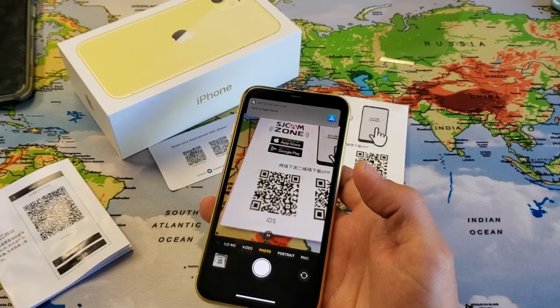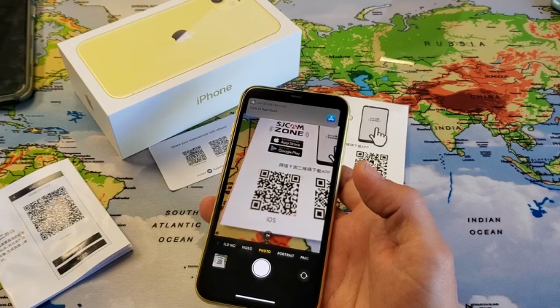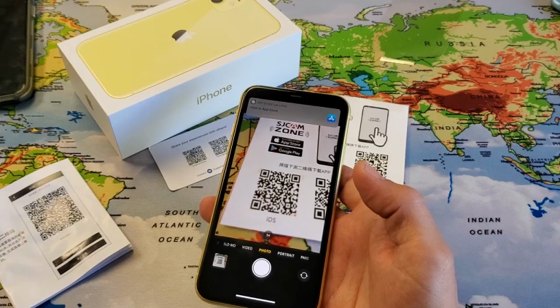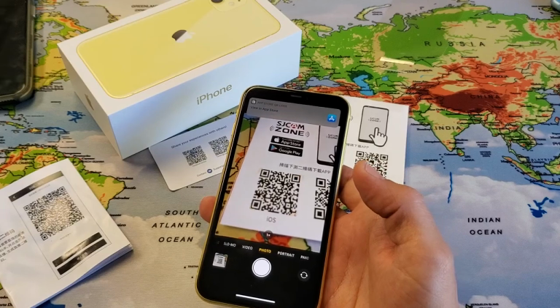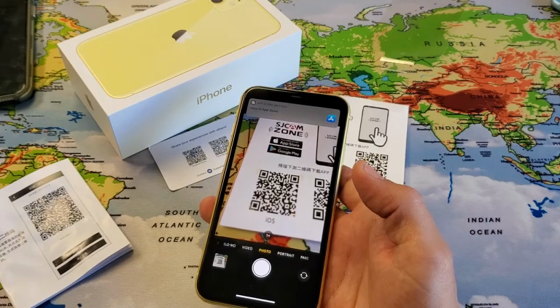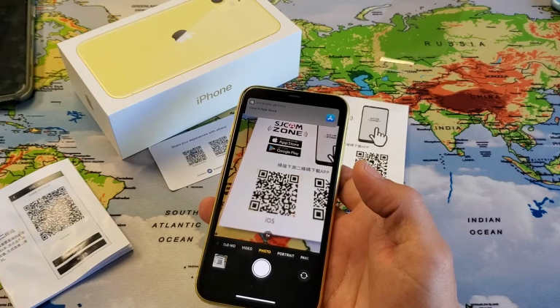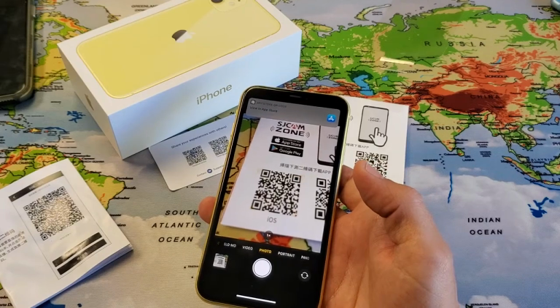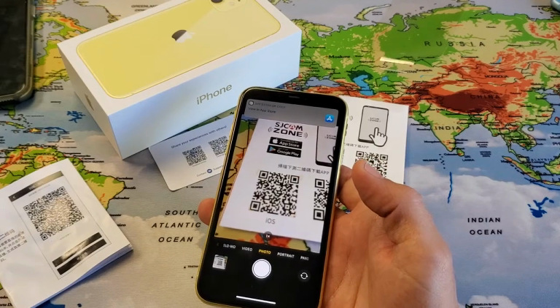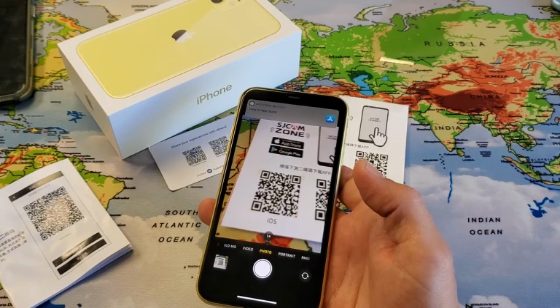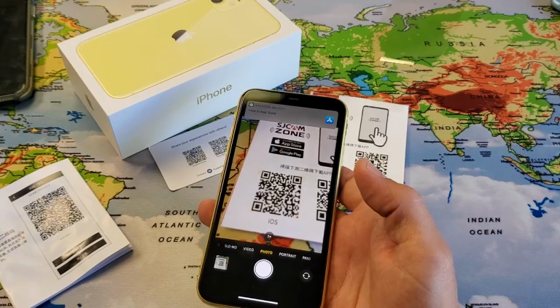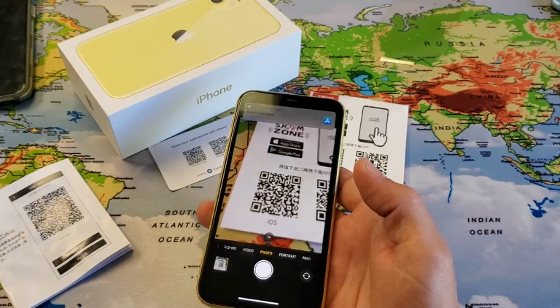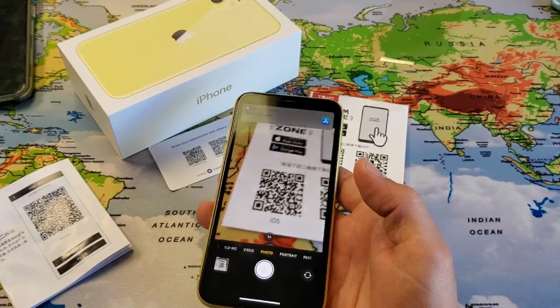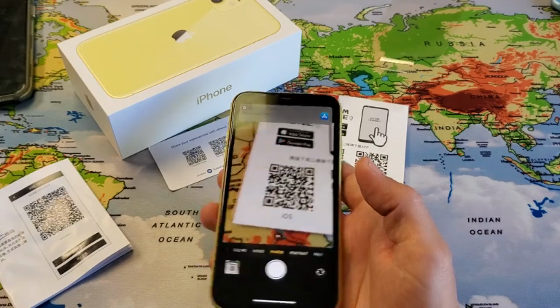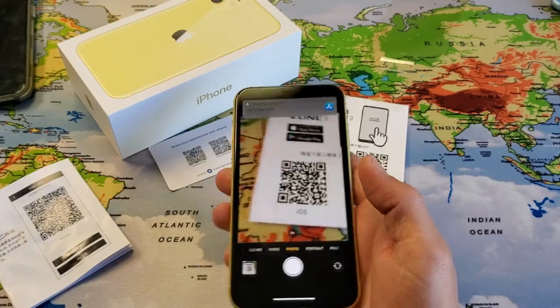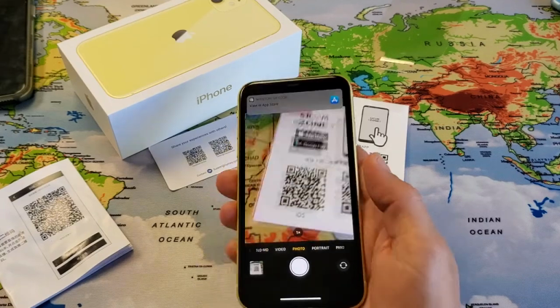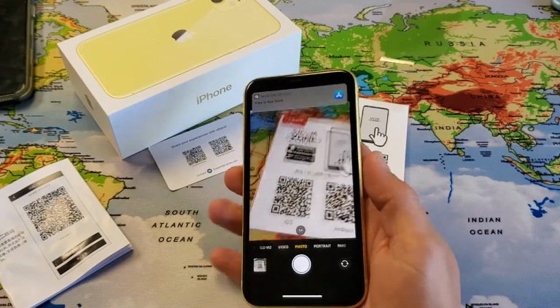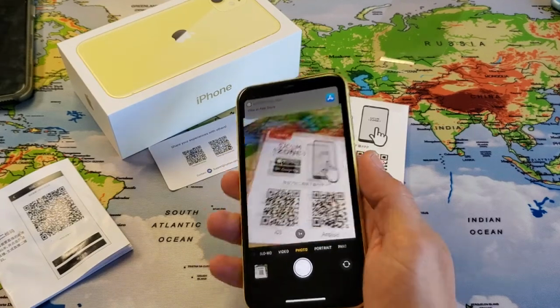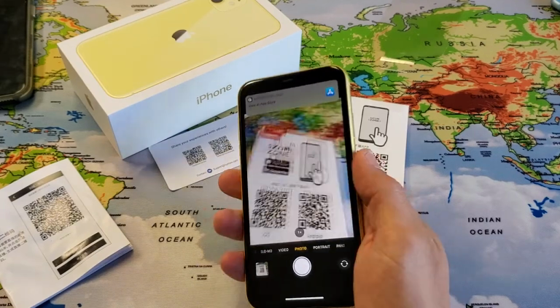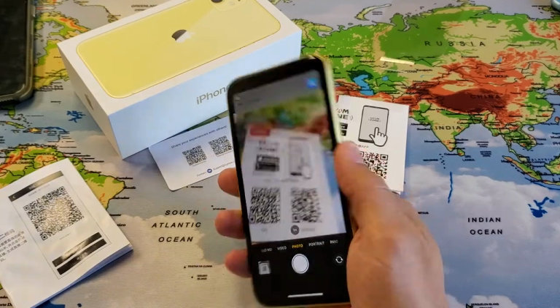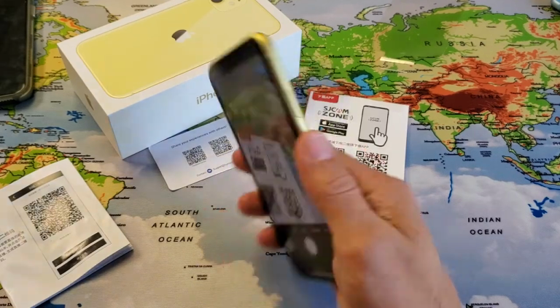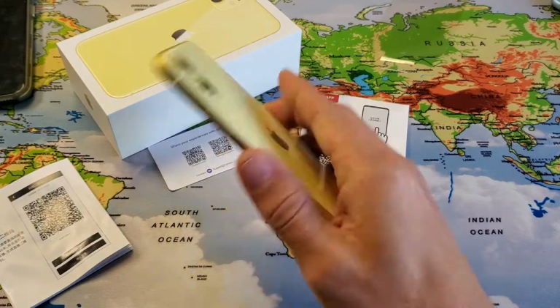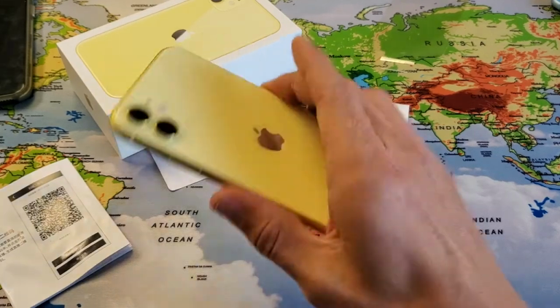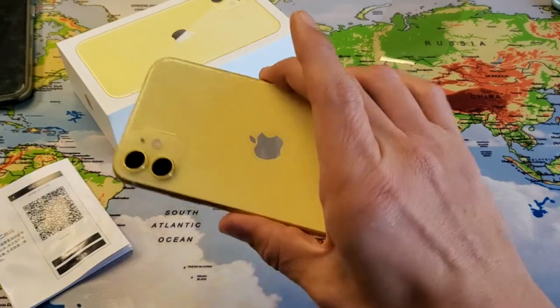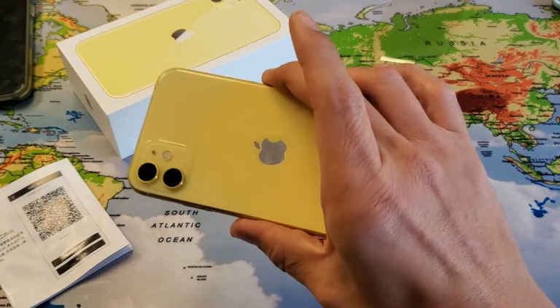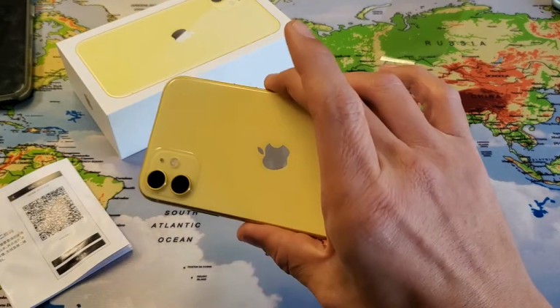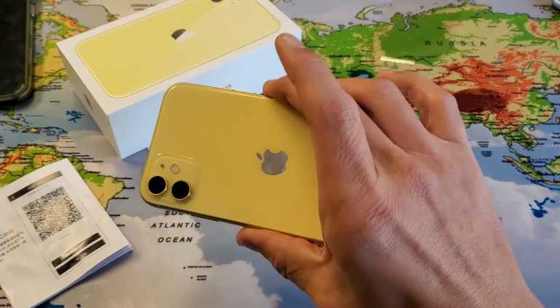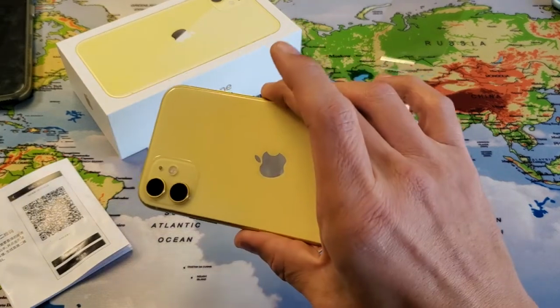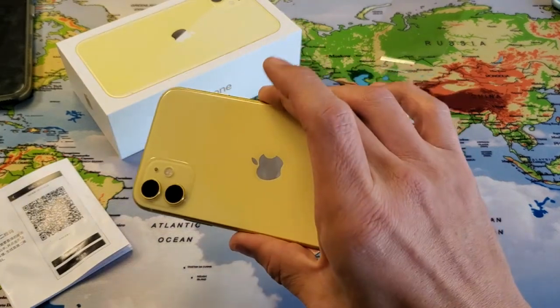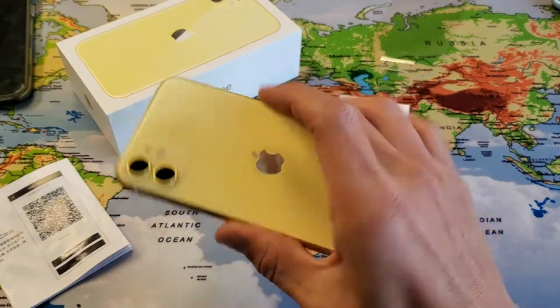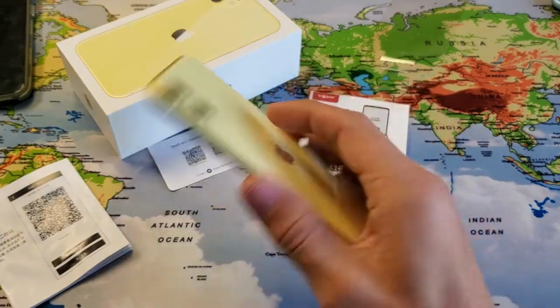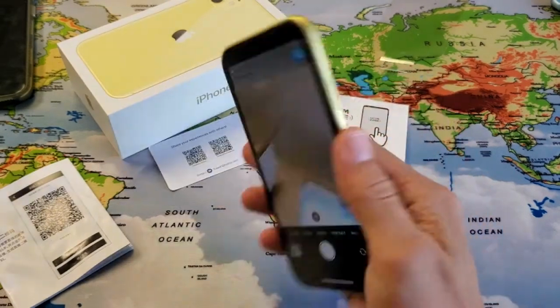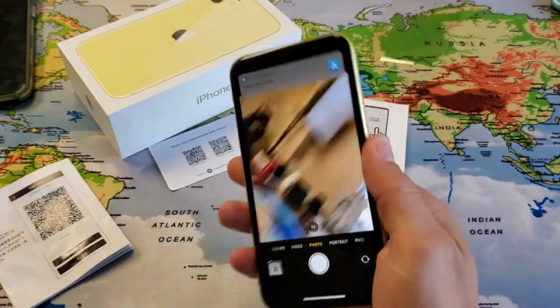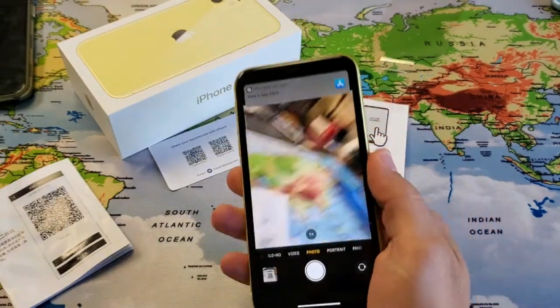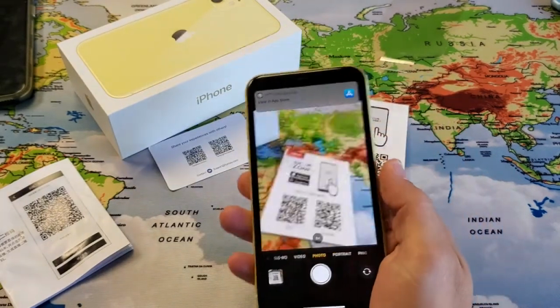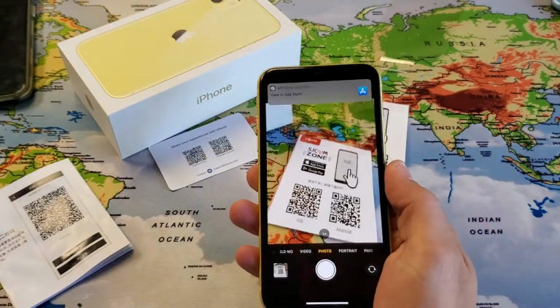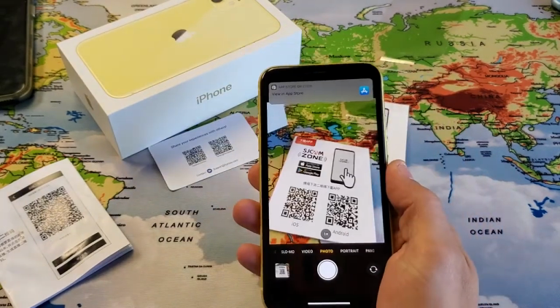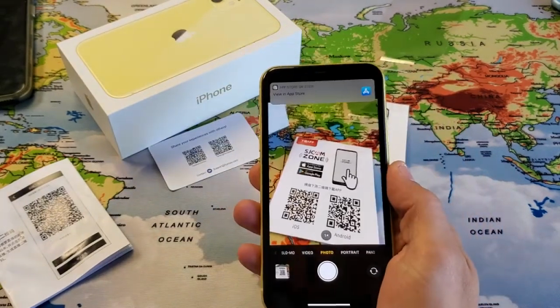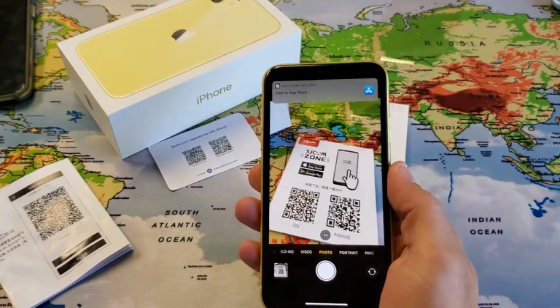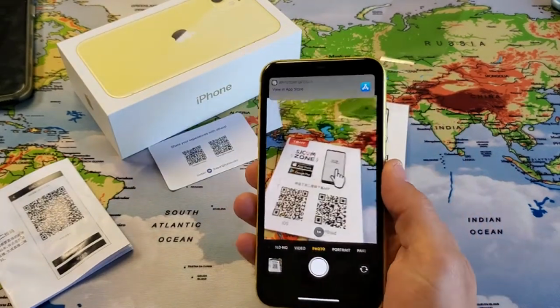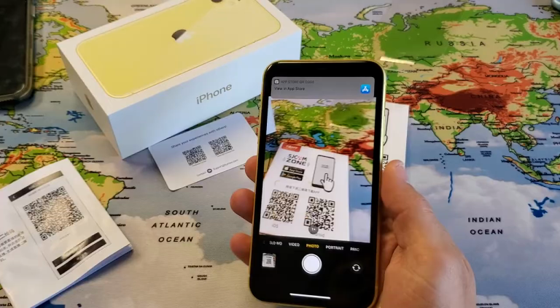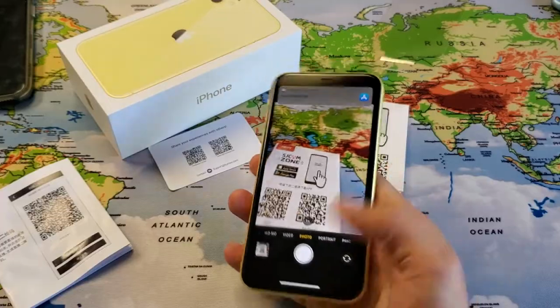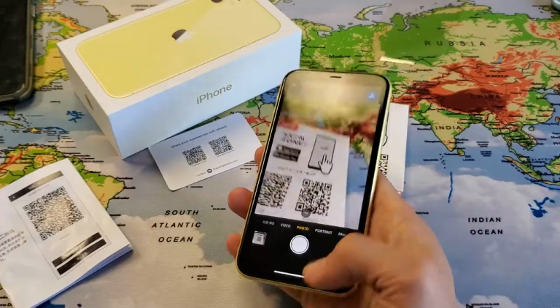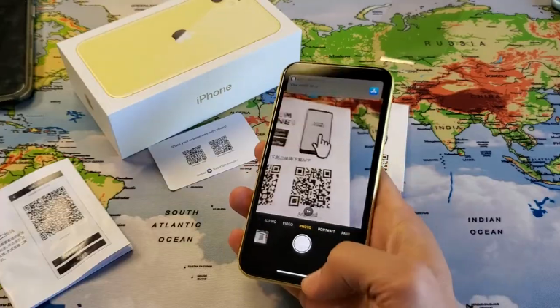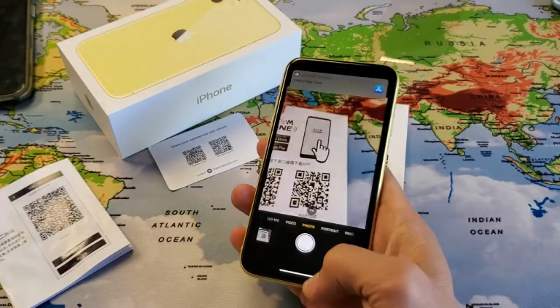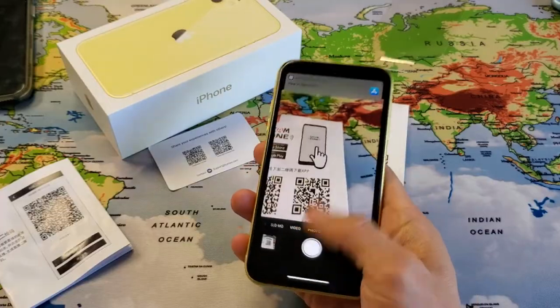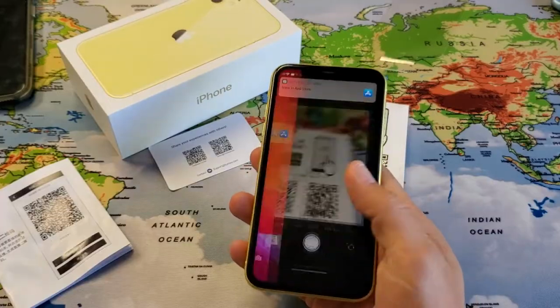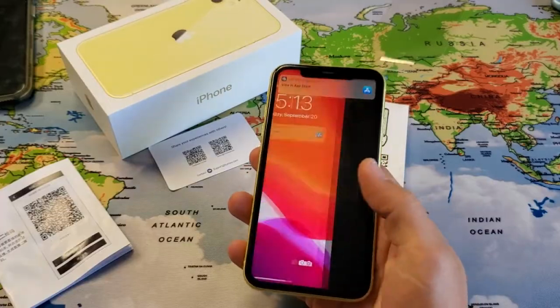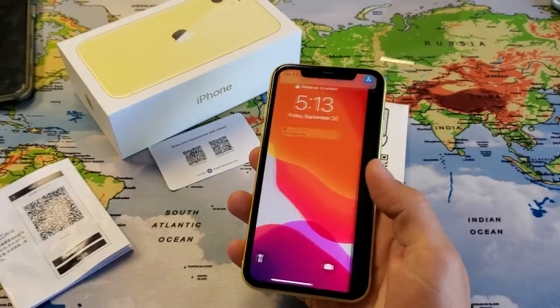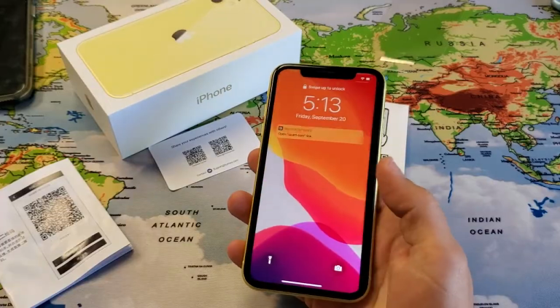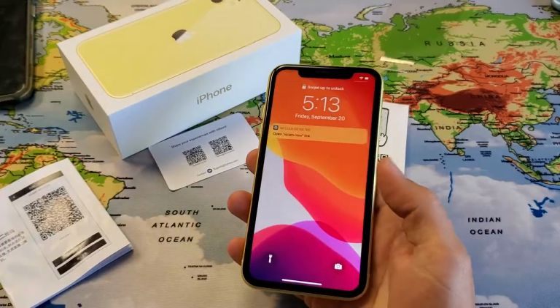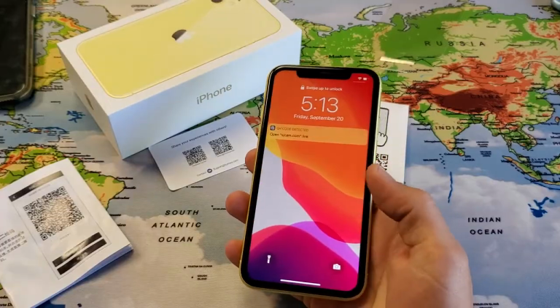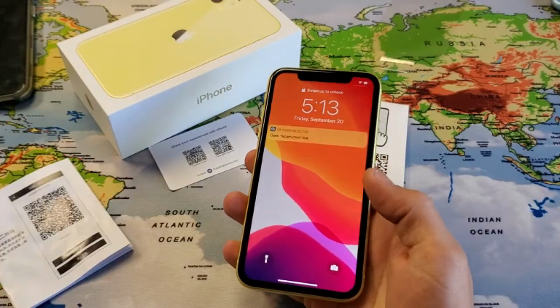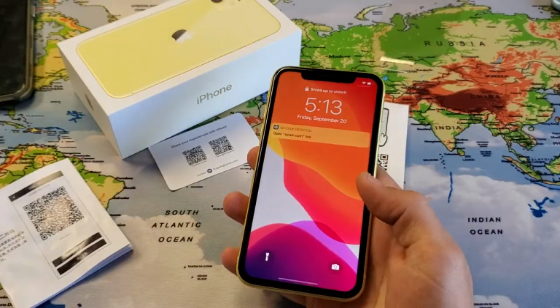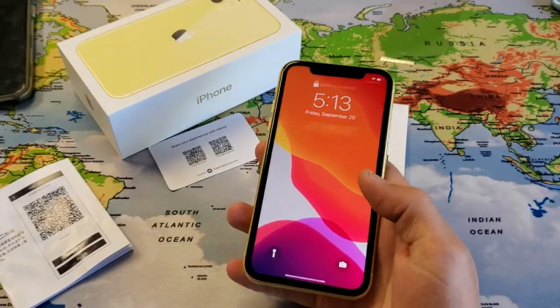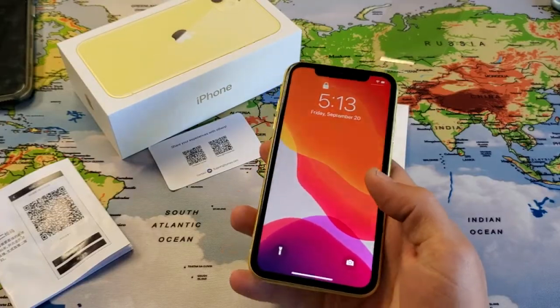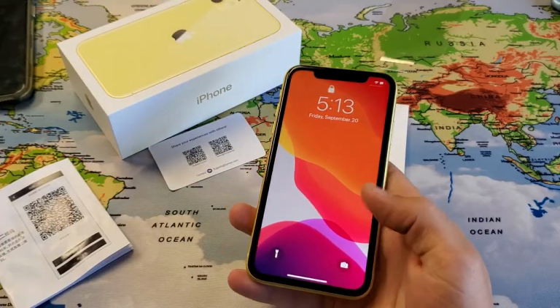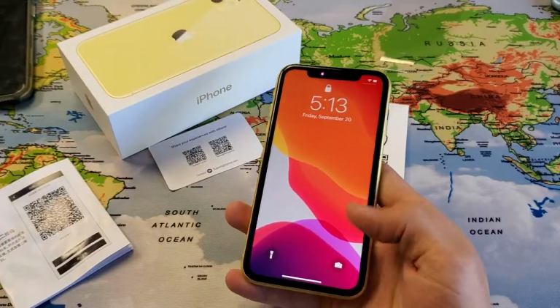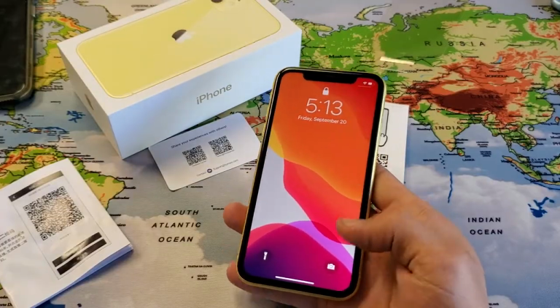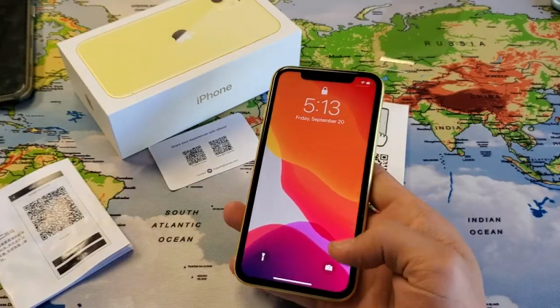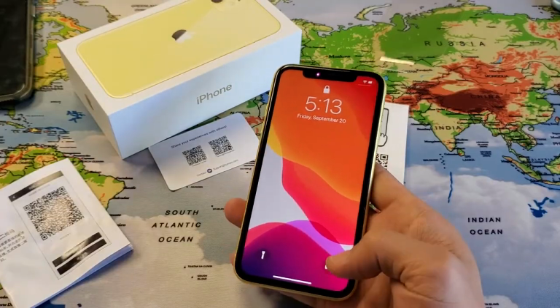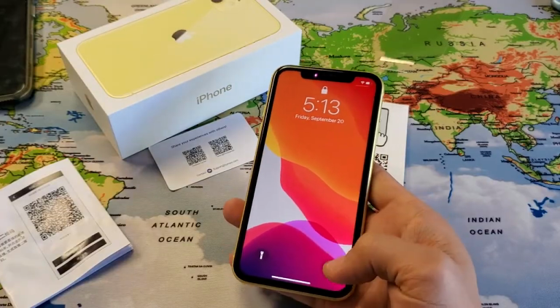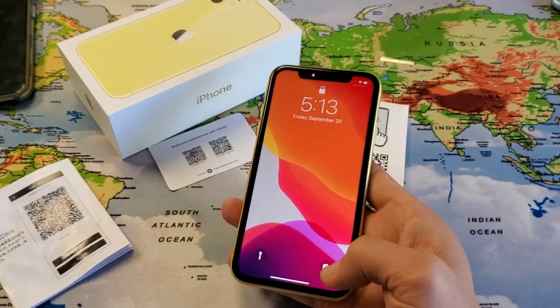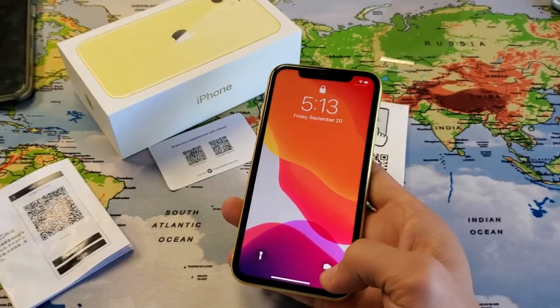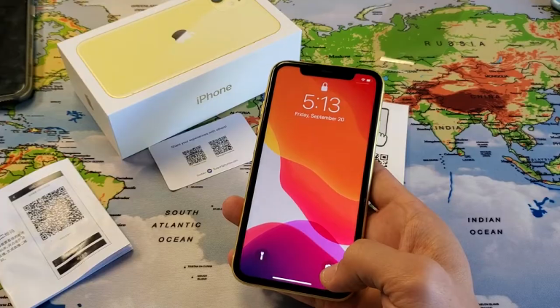Hey, what is going on guys? So you have the new iPhone 11, and I'm going to show you how to scan a QR code. Very, very simple.